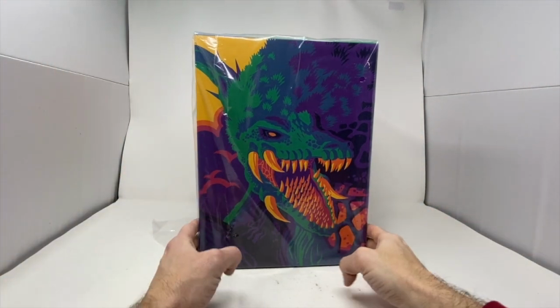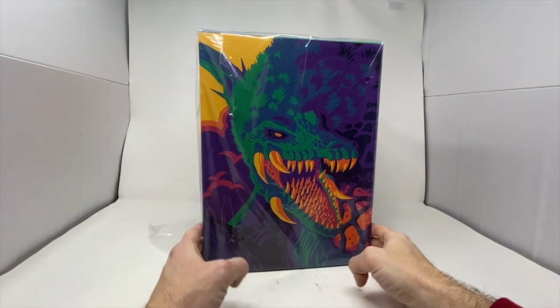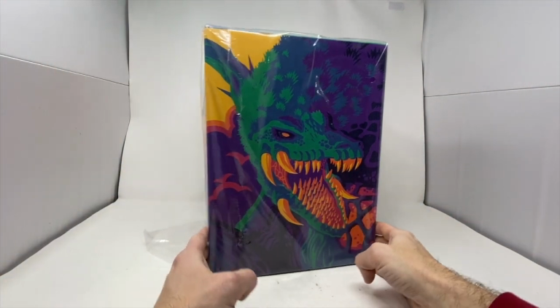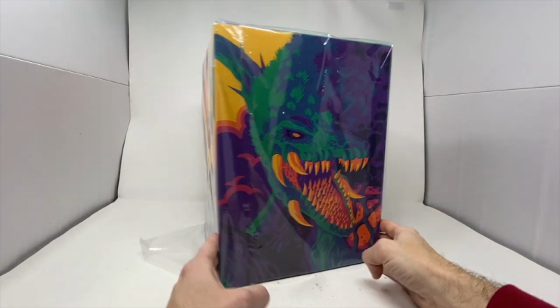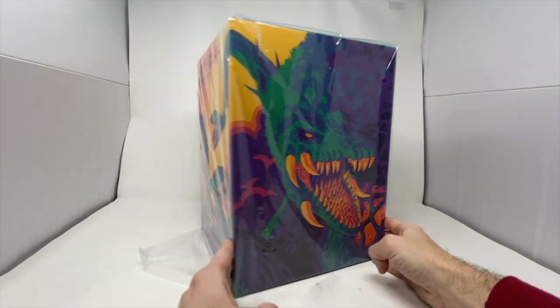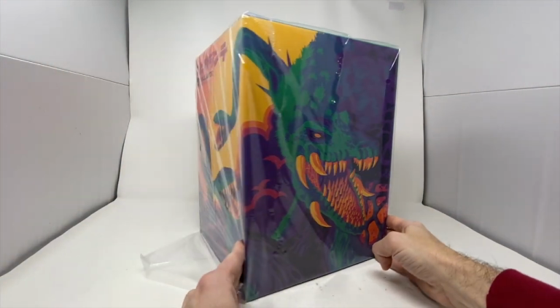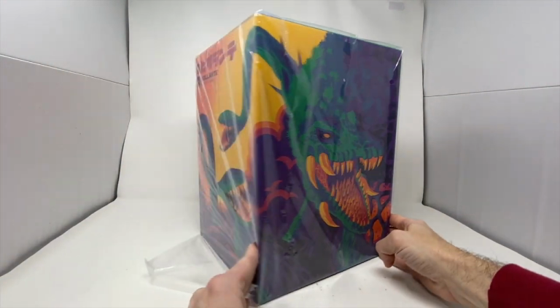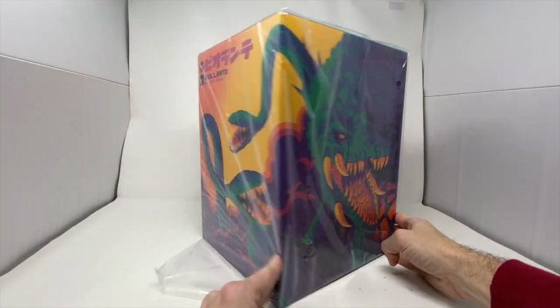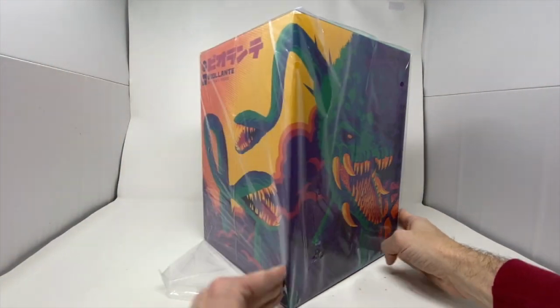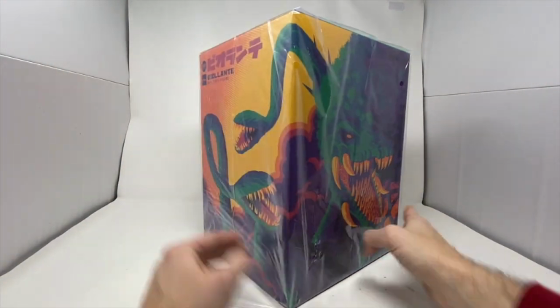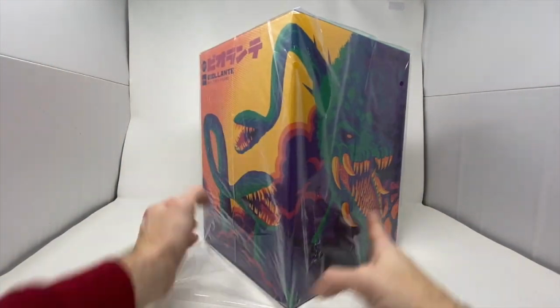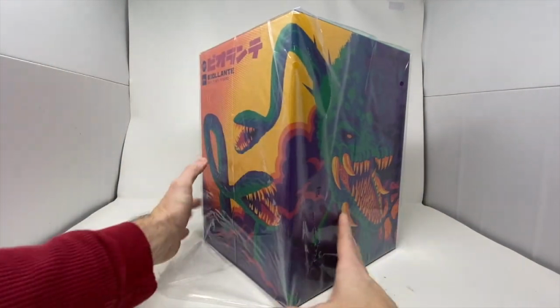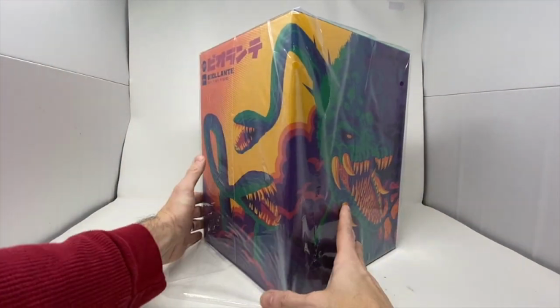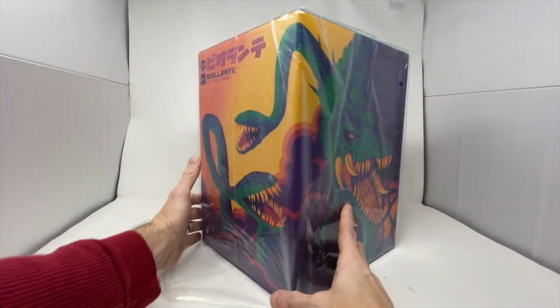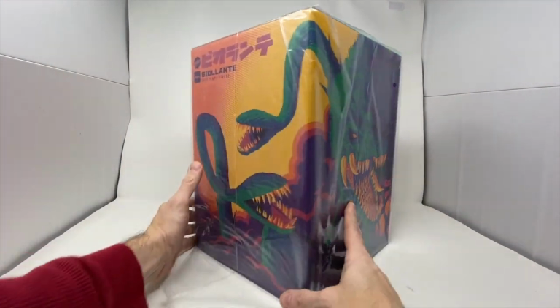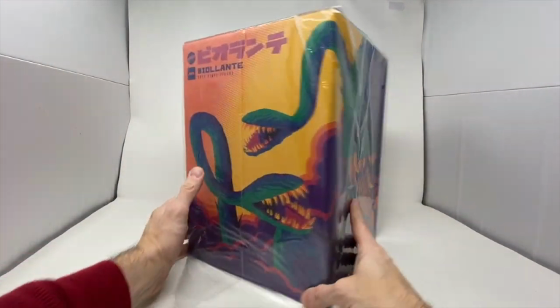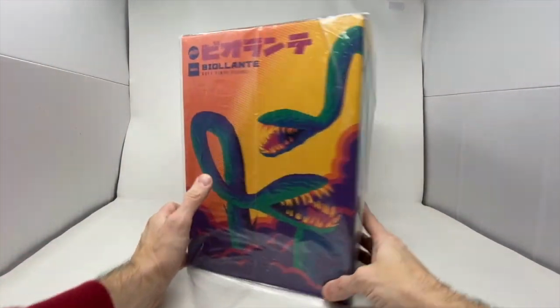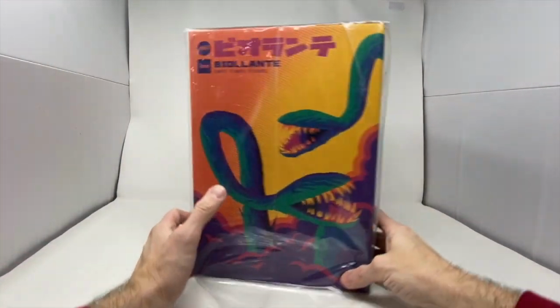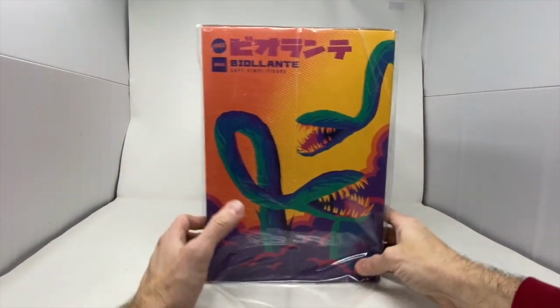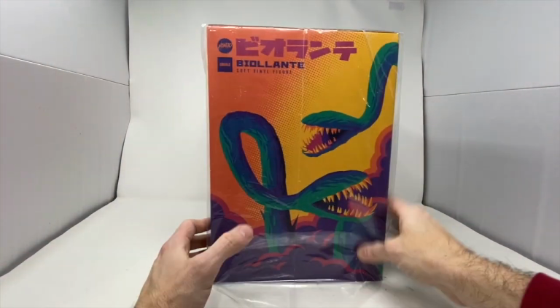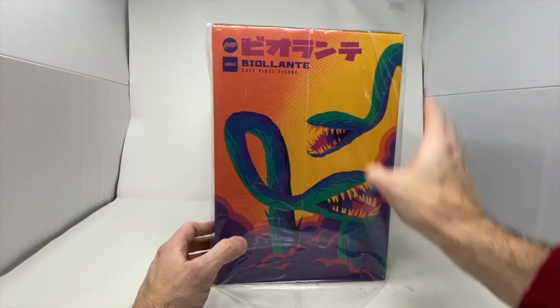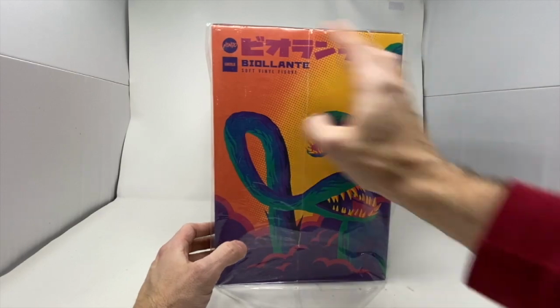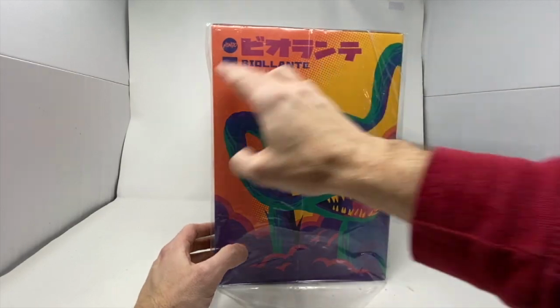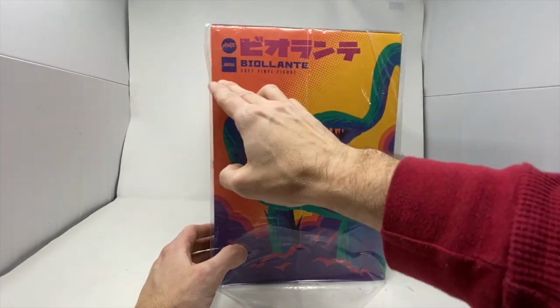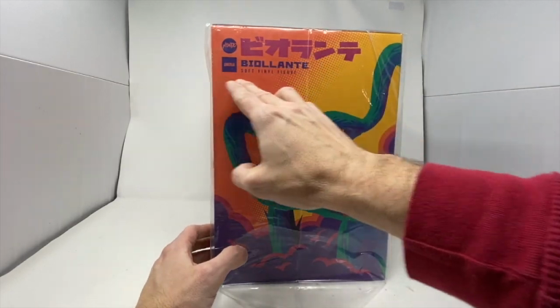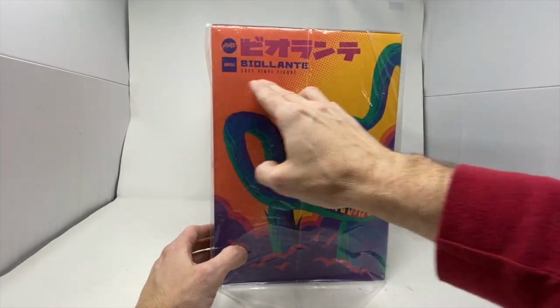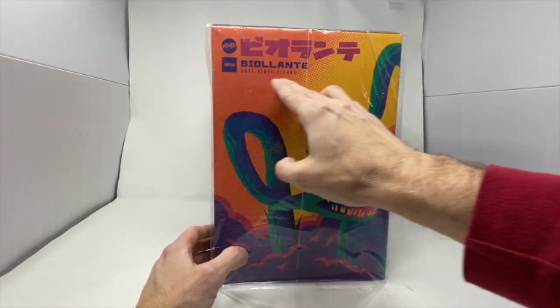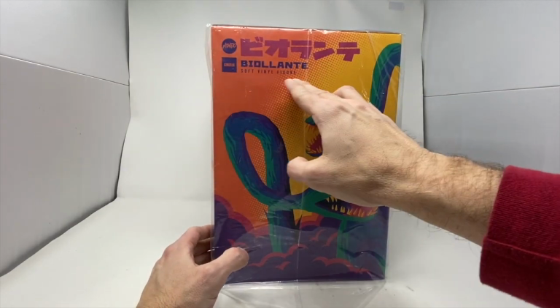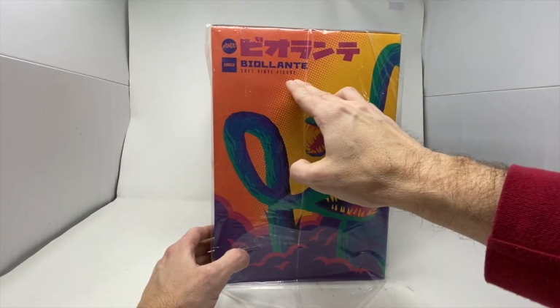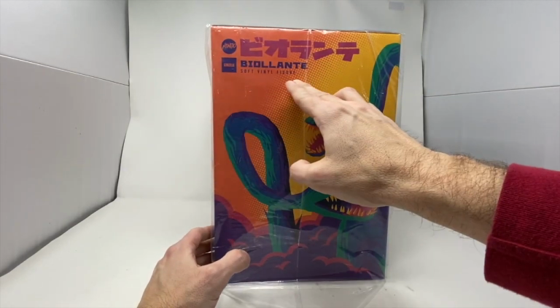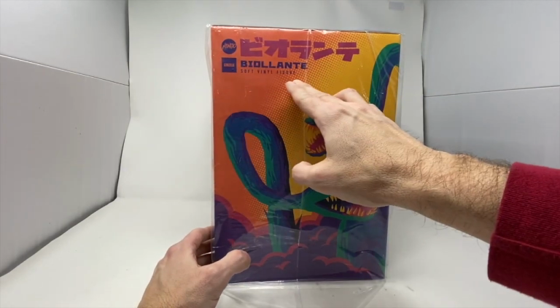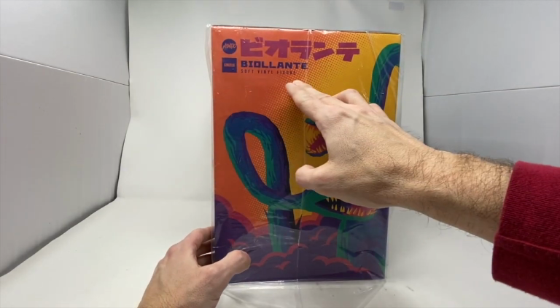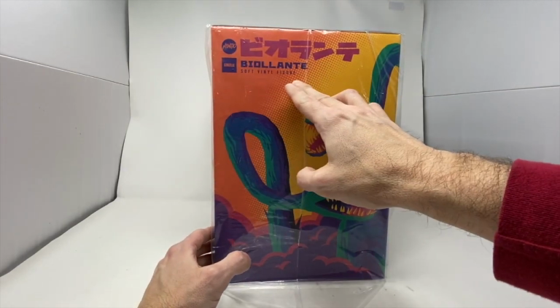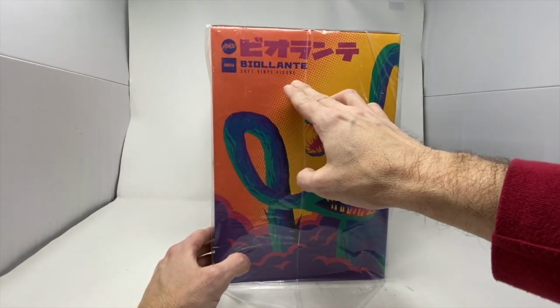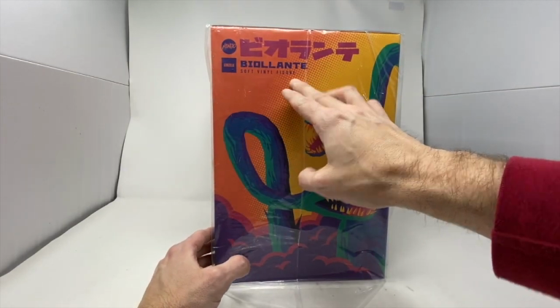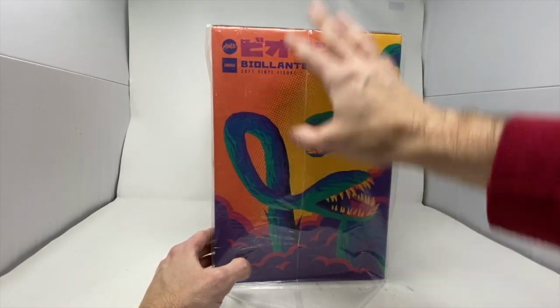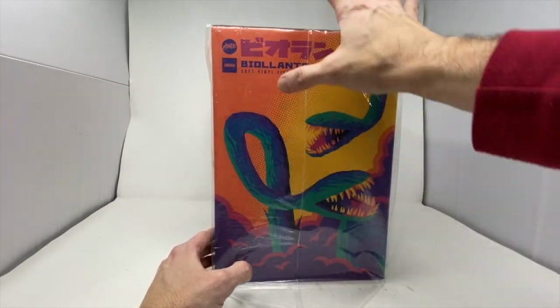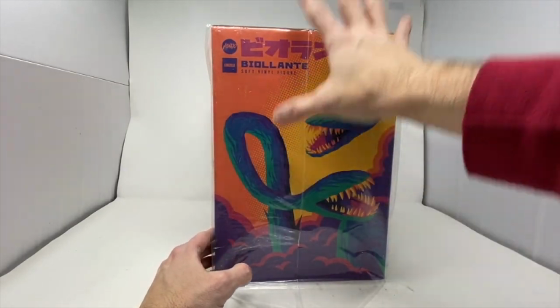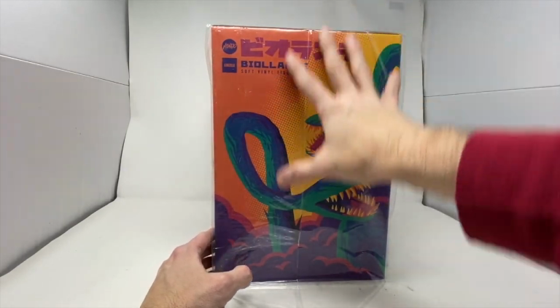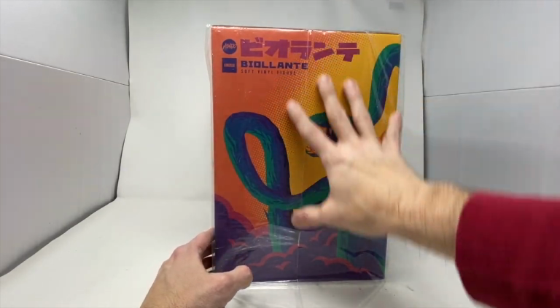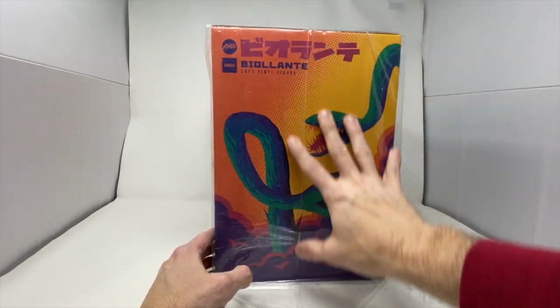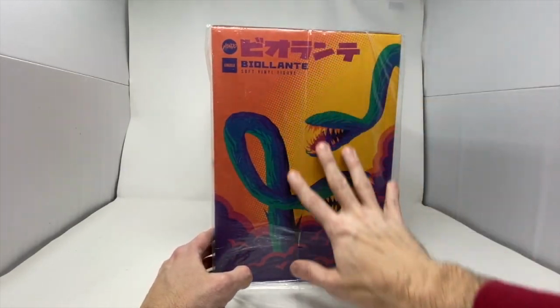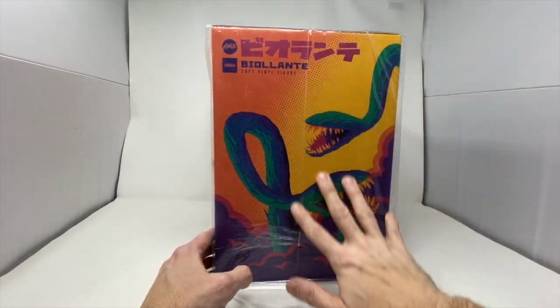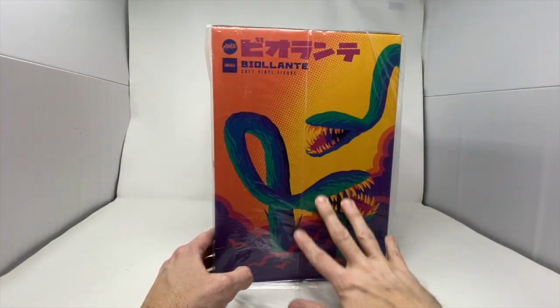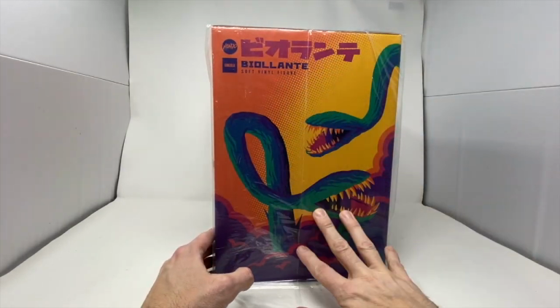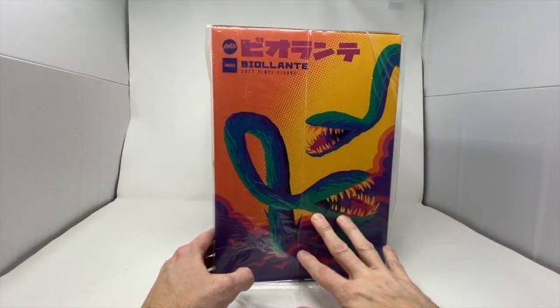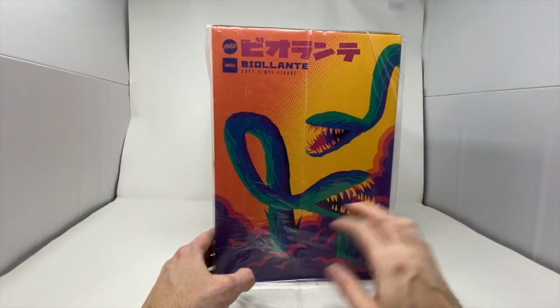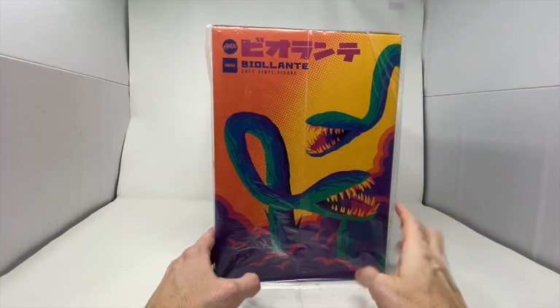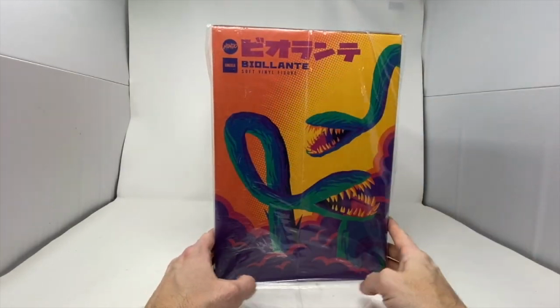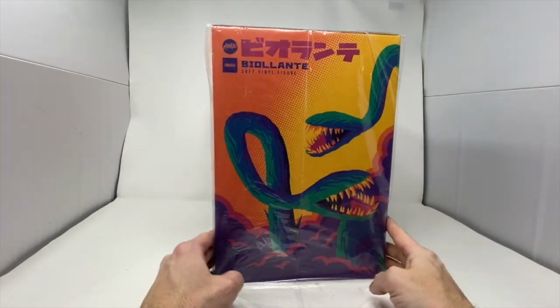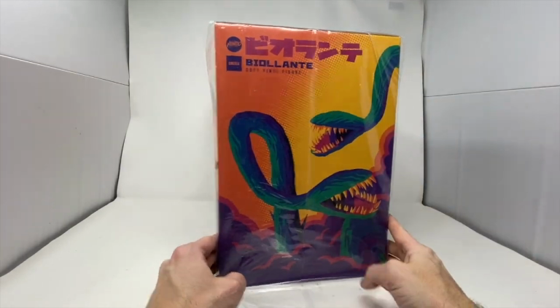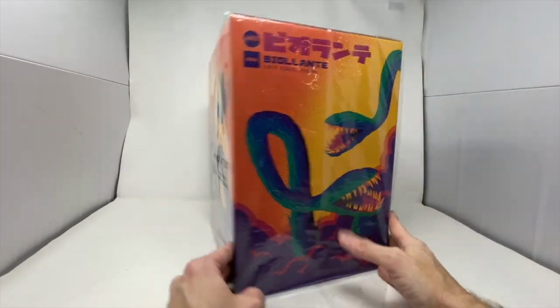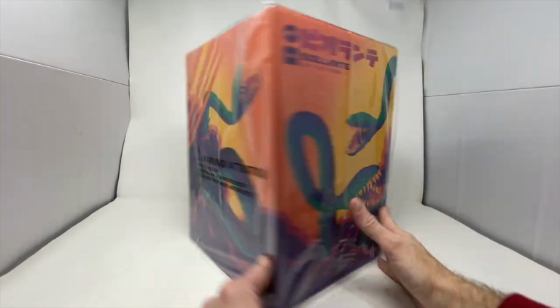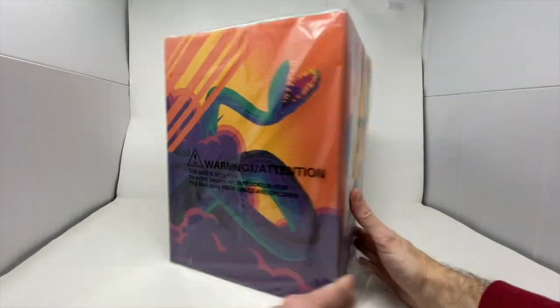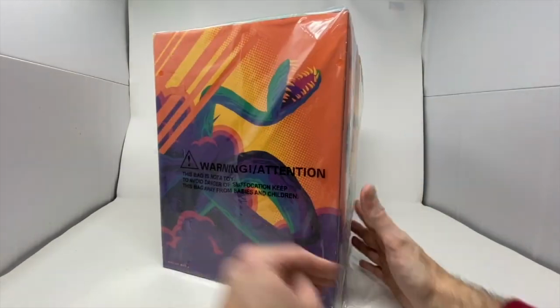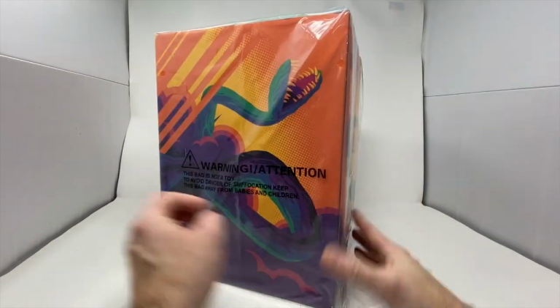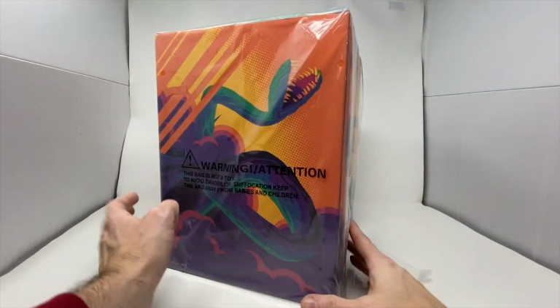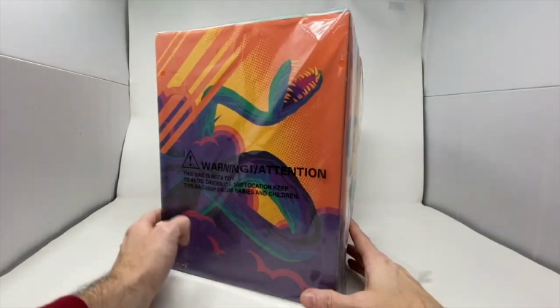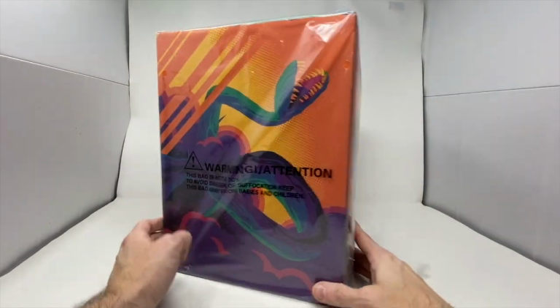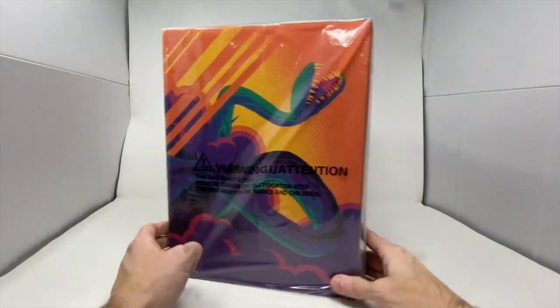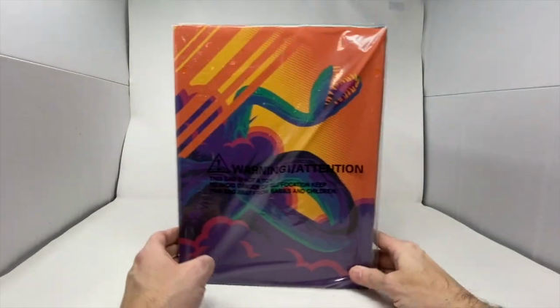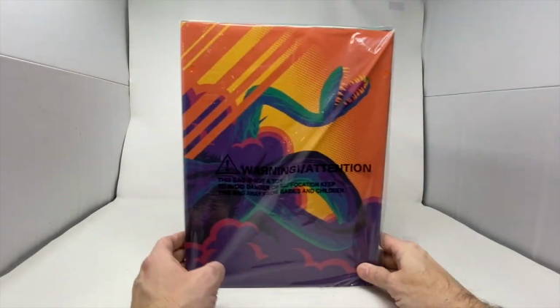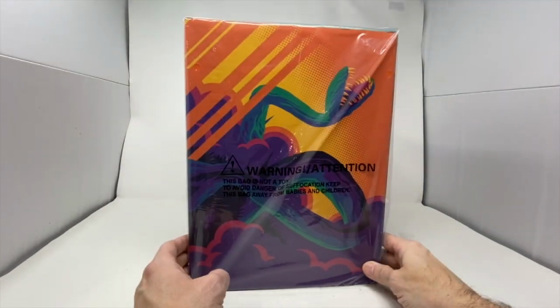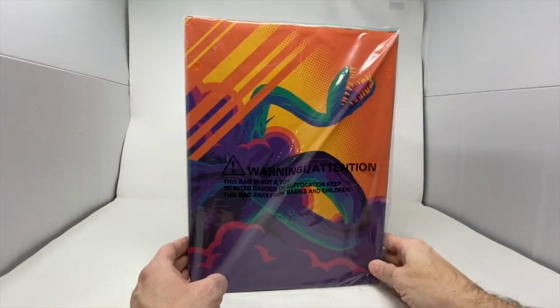As you can see, the box is sweet. It is a soft vinyl figure. The artwork is stunning.